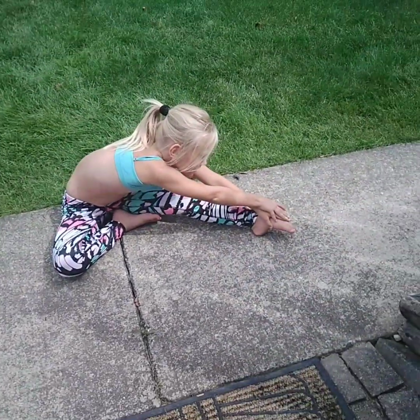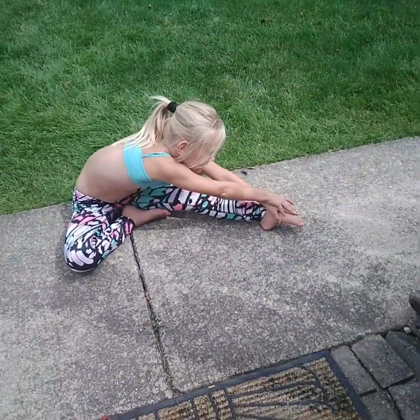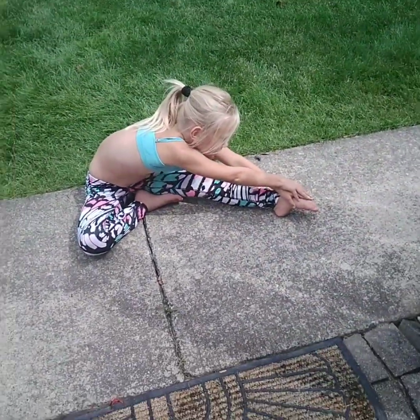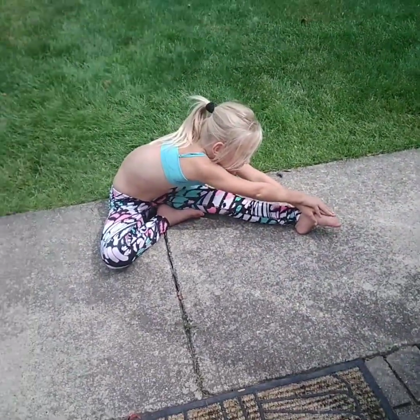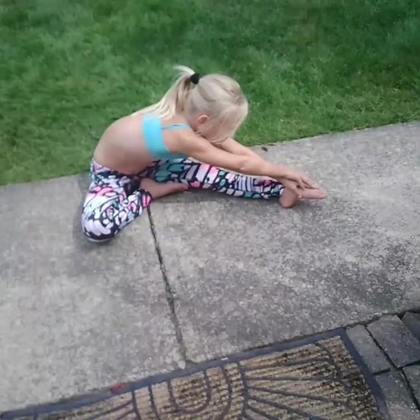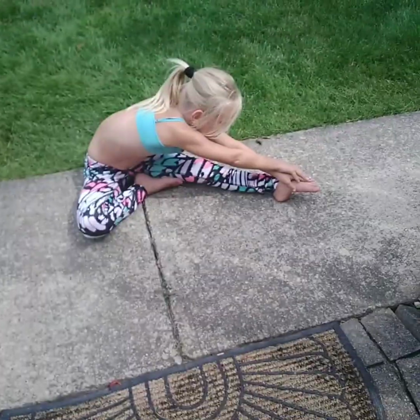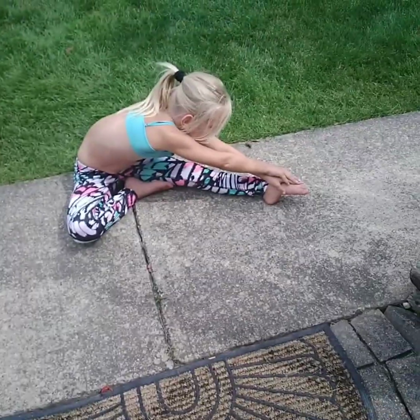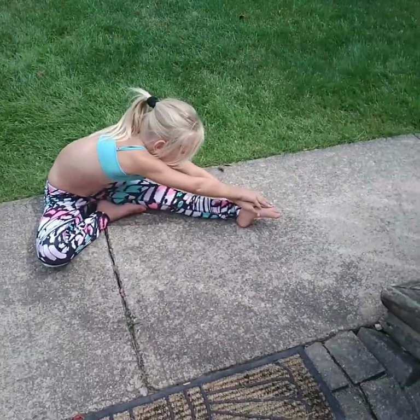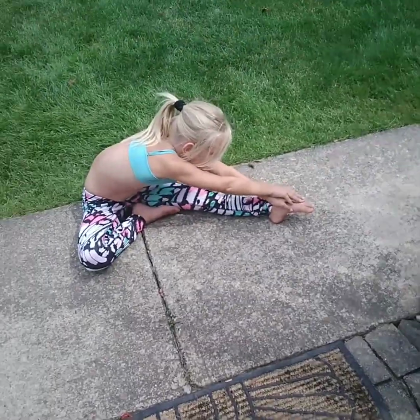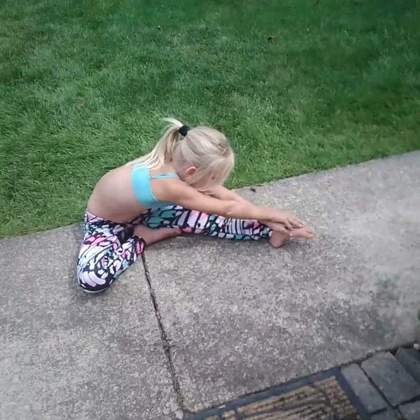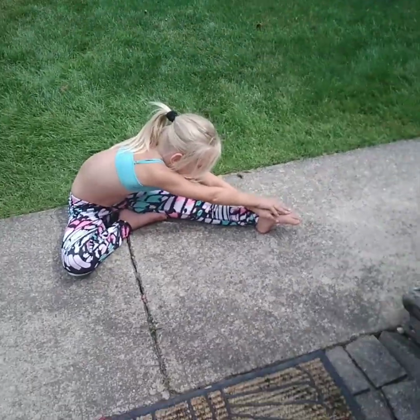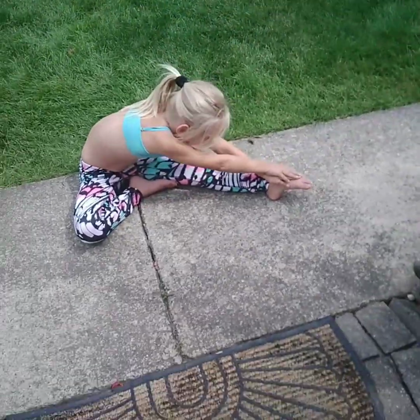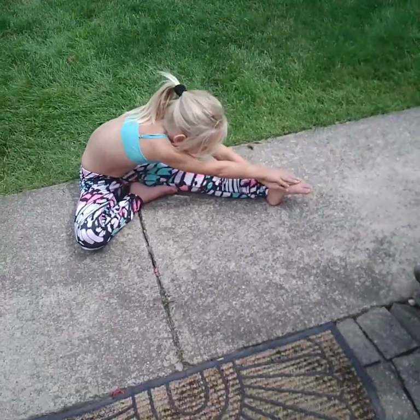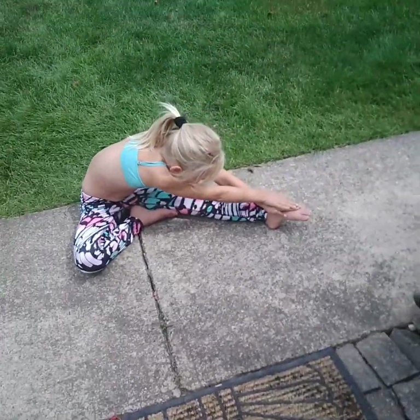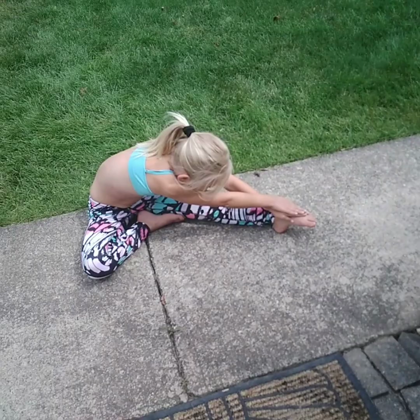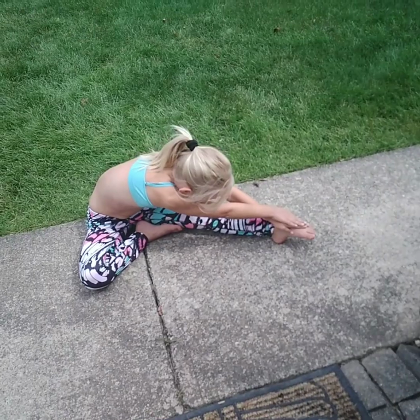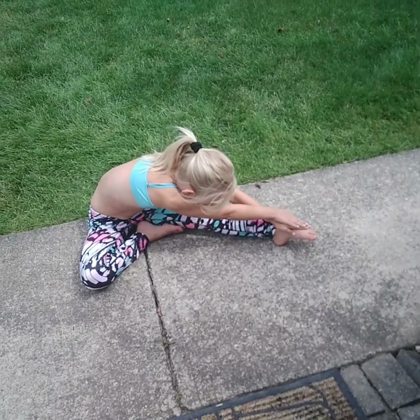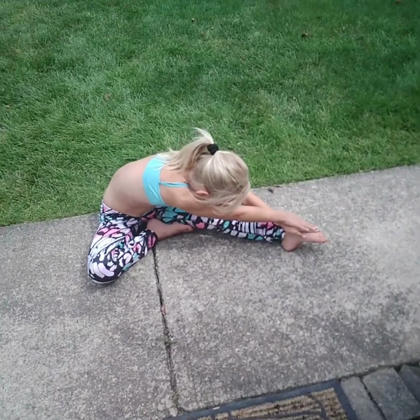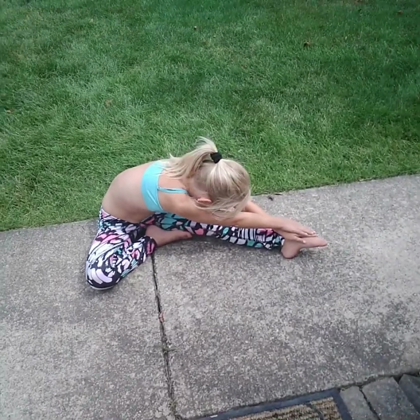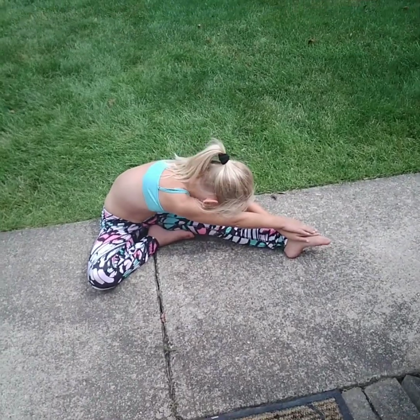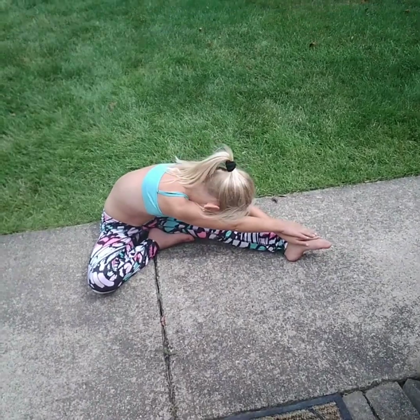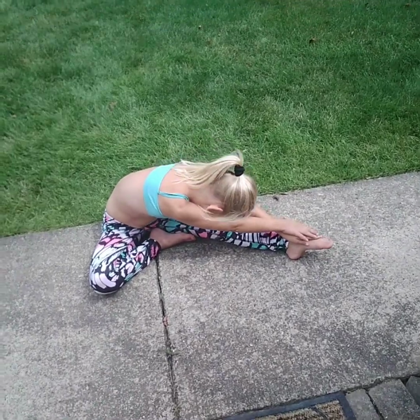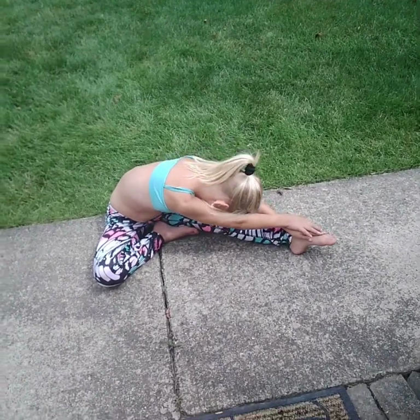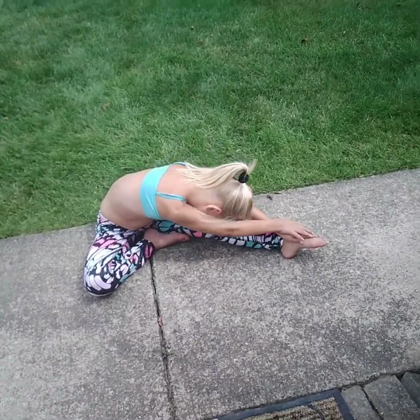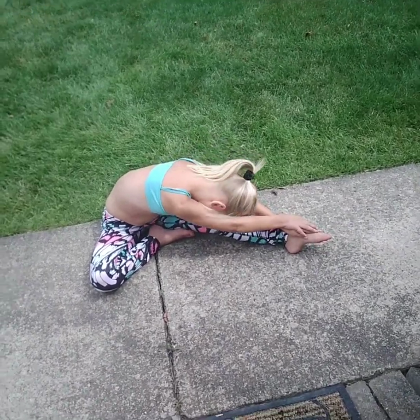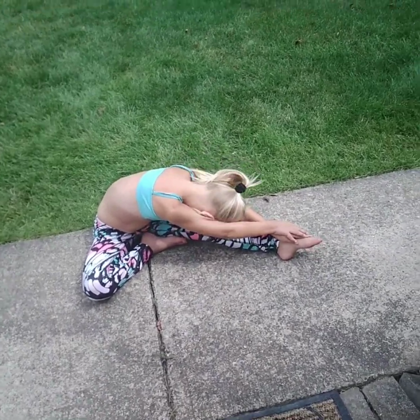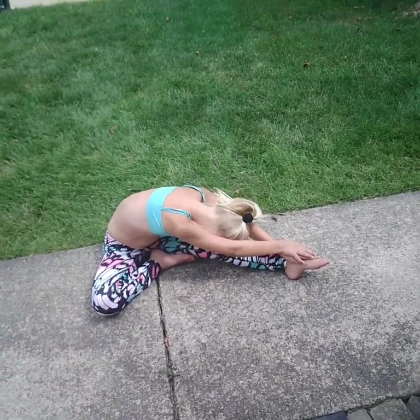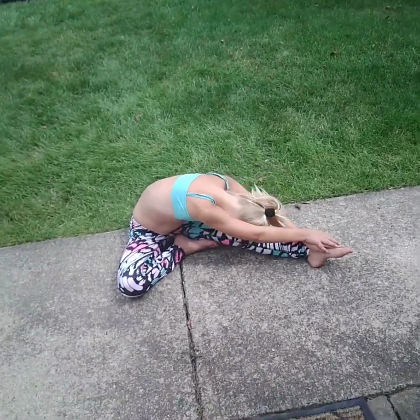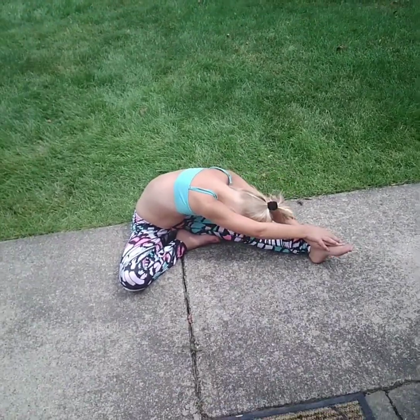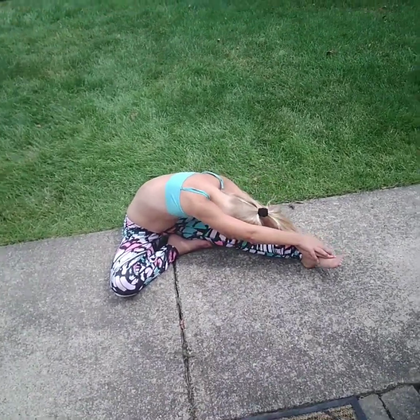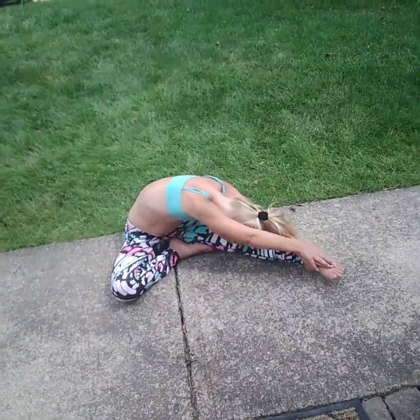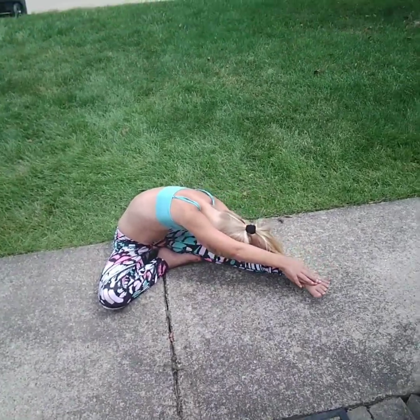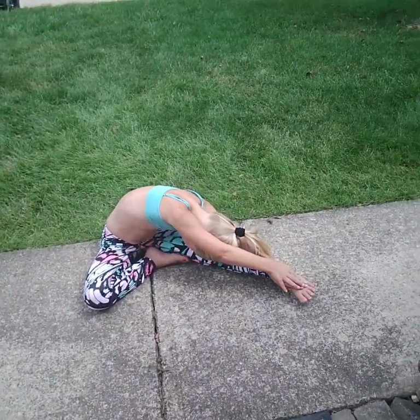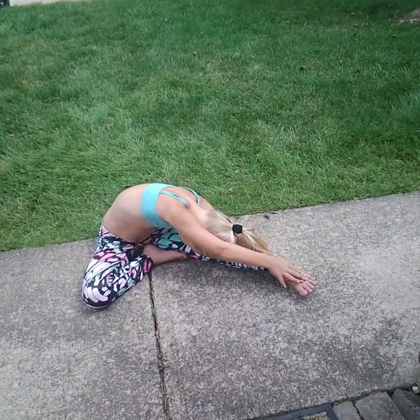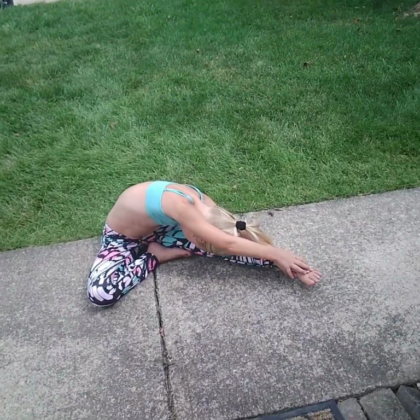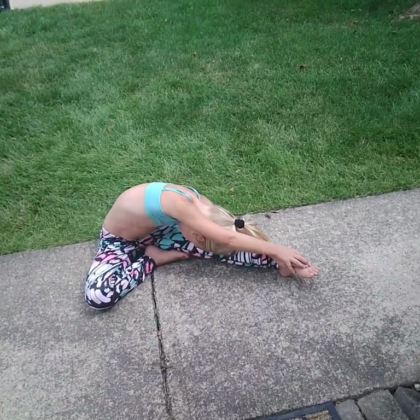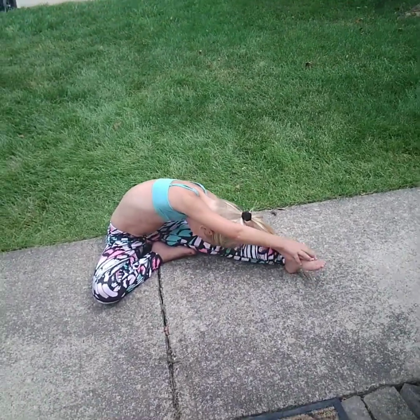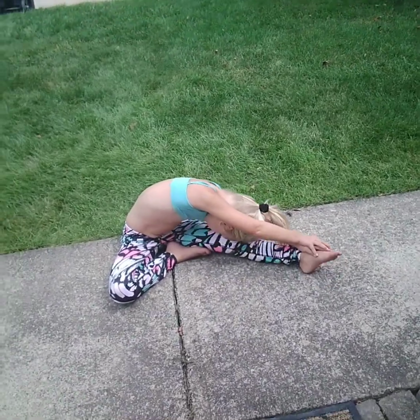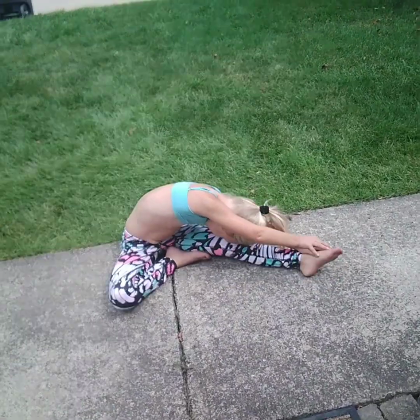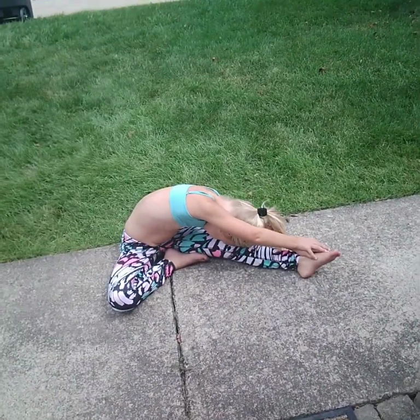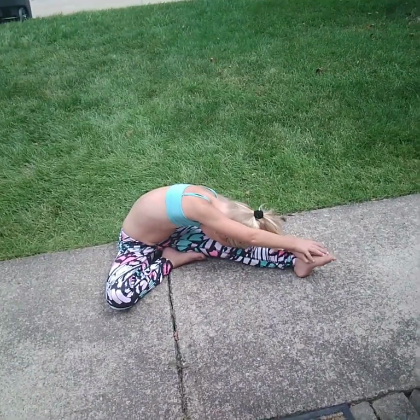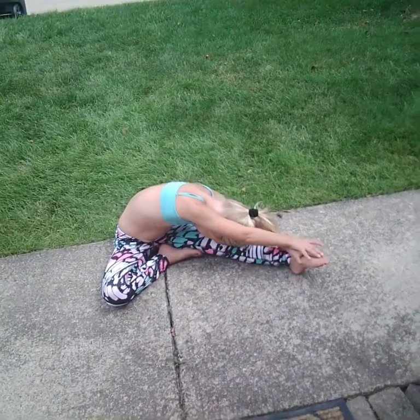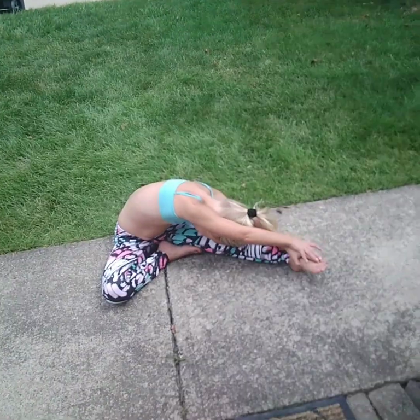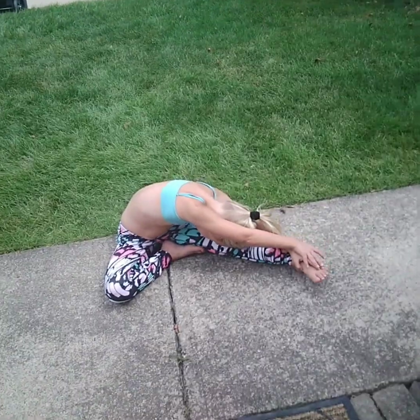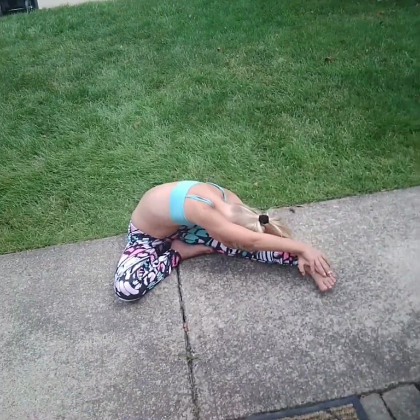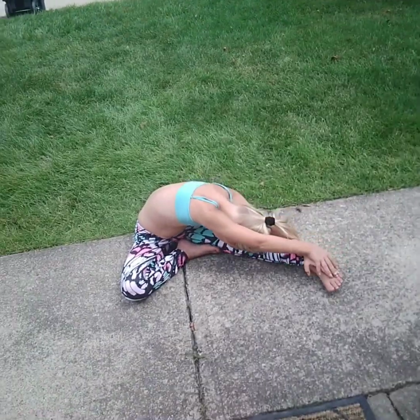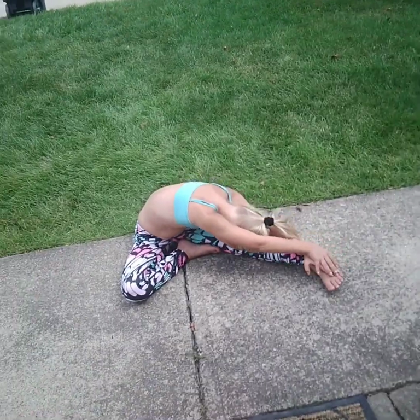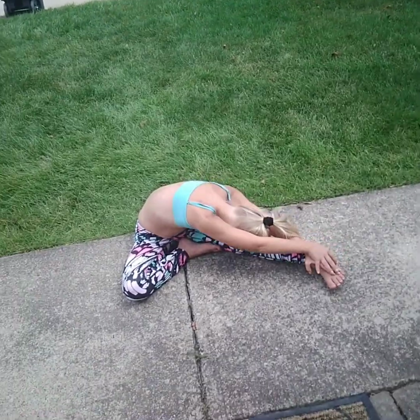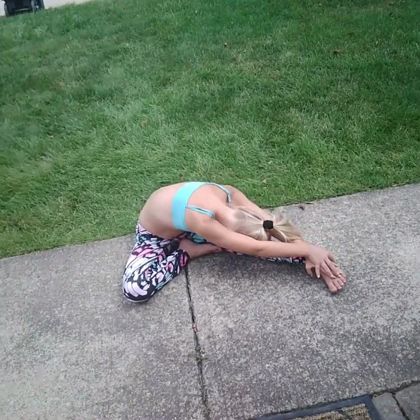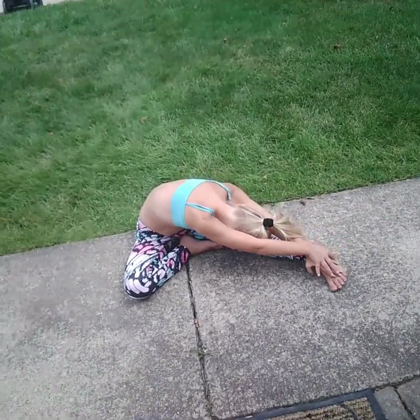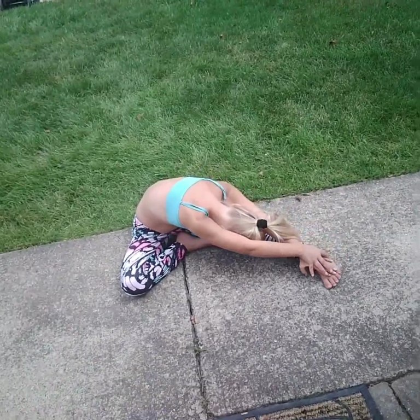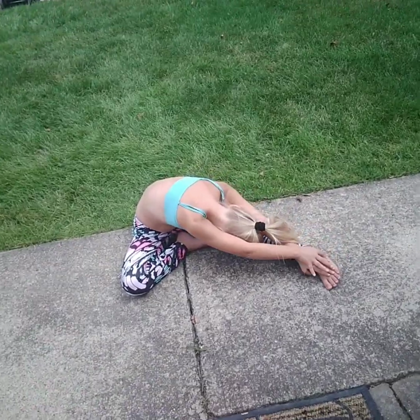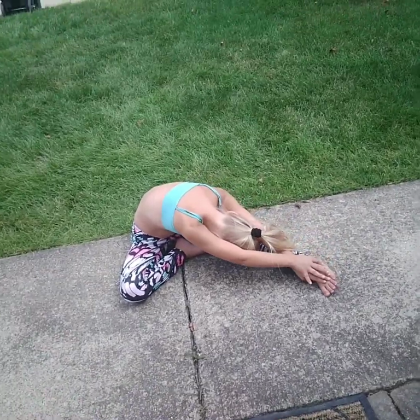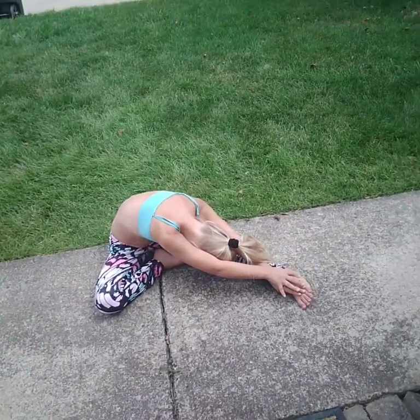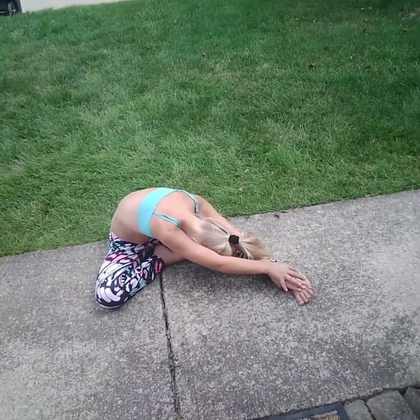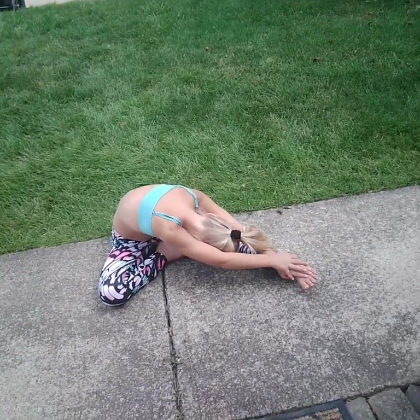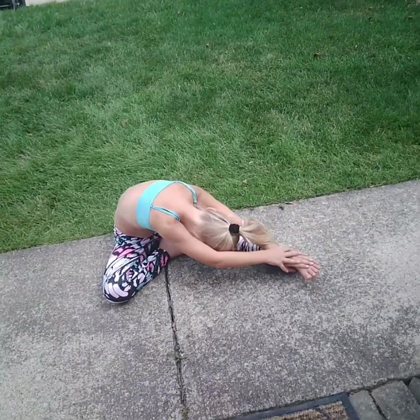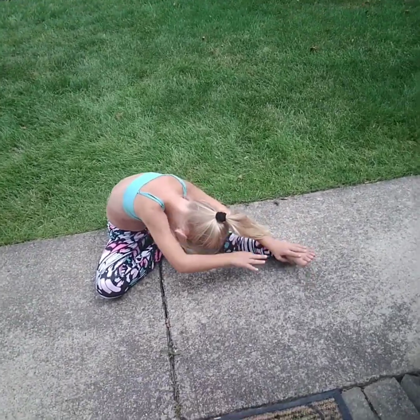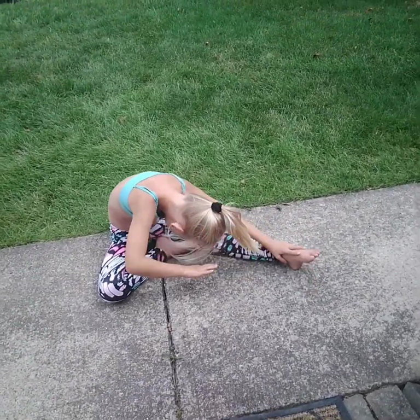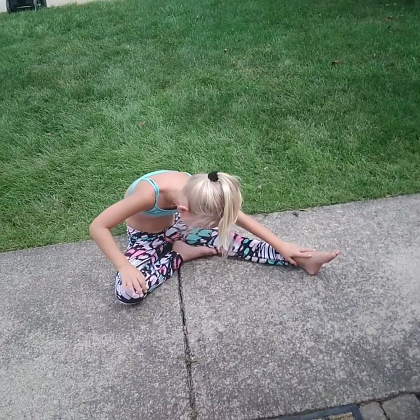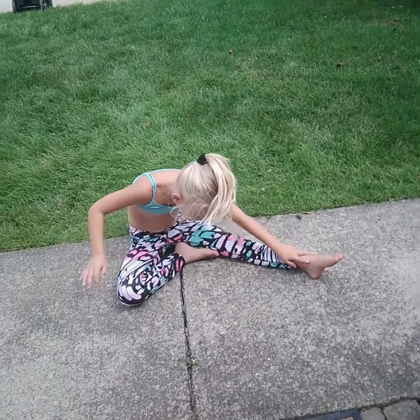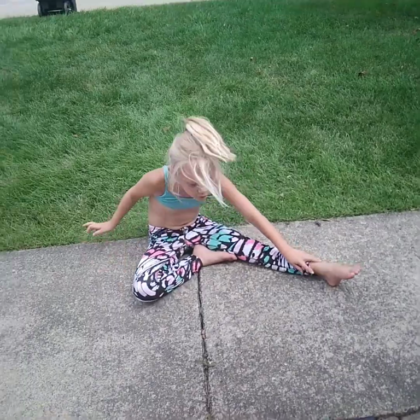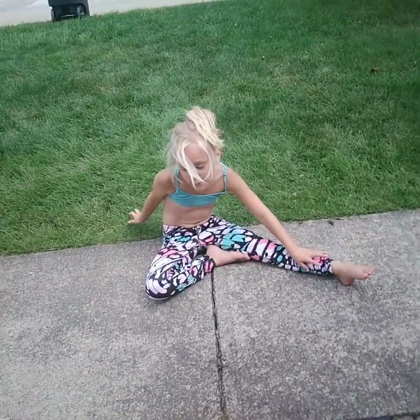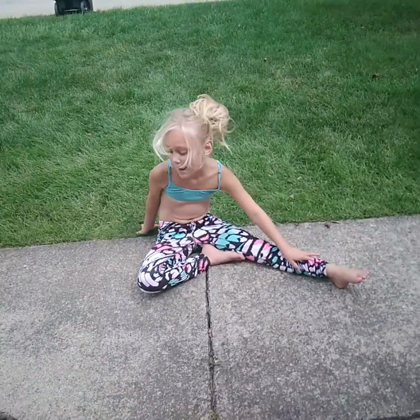Okay, do ten. One, two, three, four, five, six, seven, eight, nine, ten. Okay, so guys, we are going to try to do the splits now.